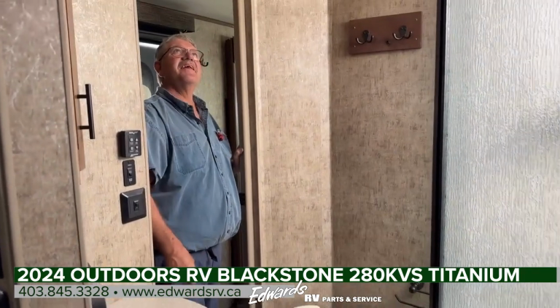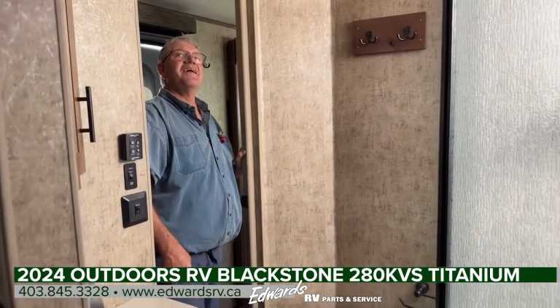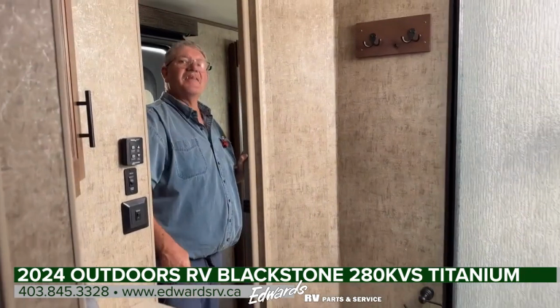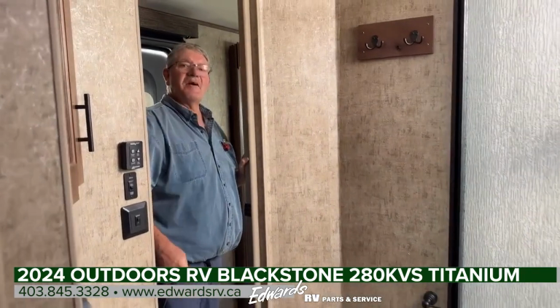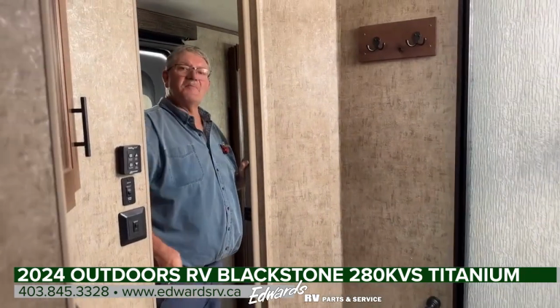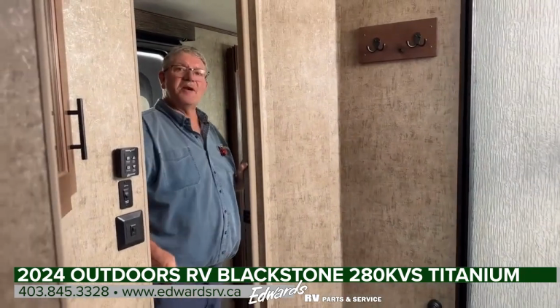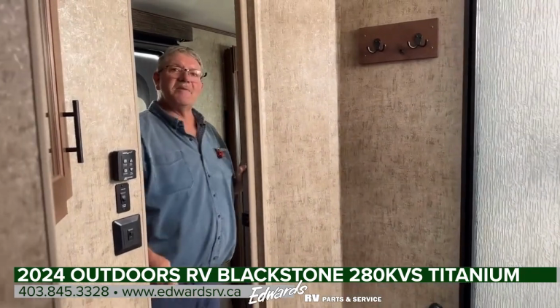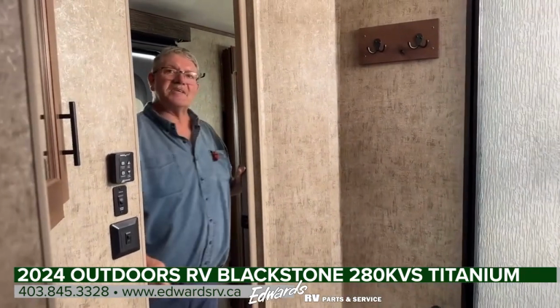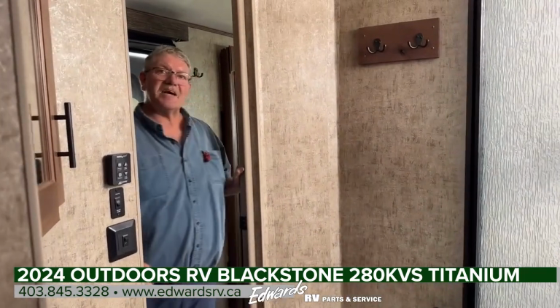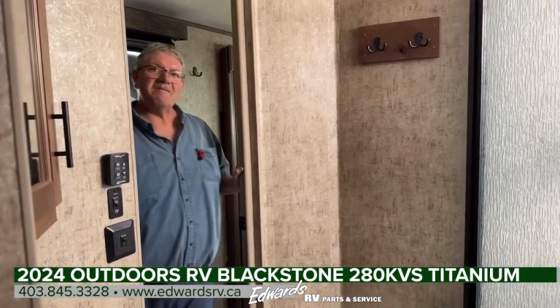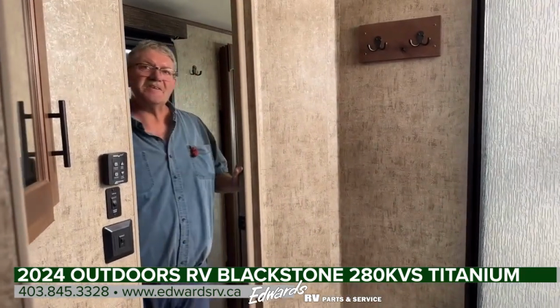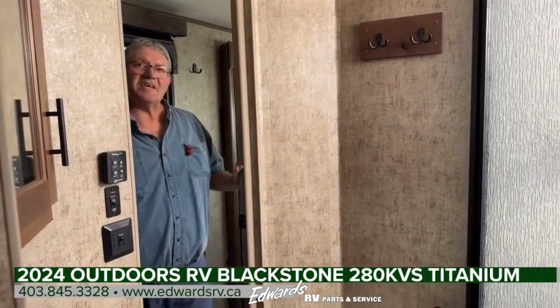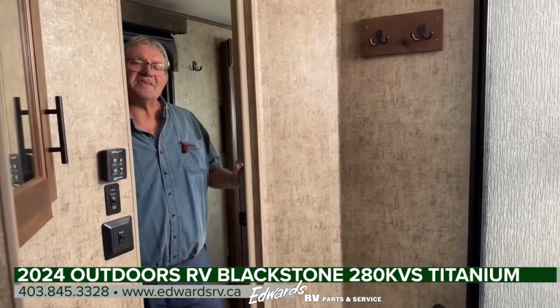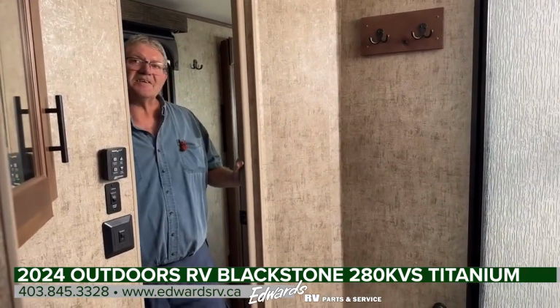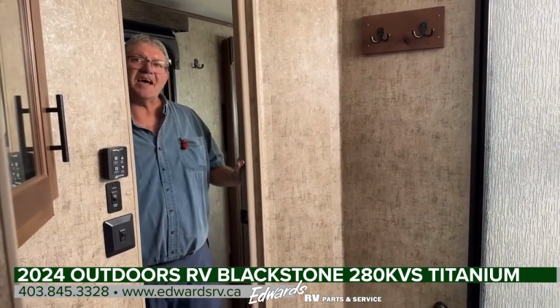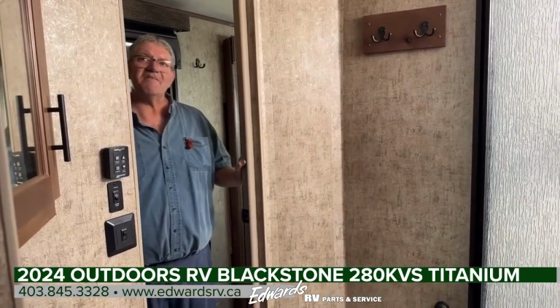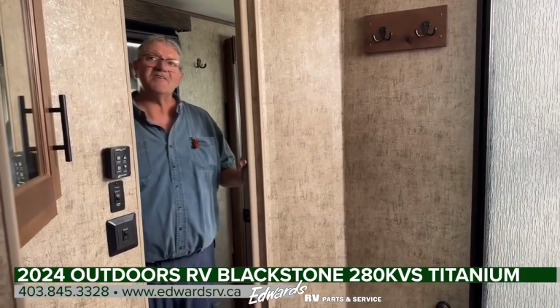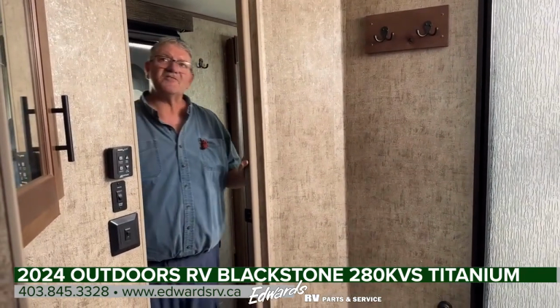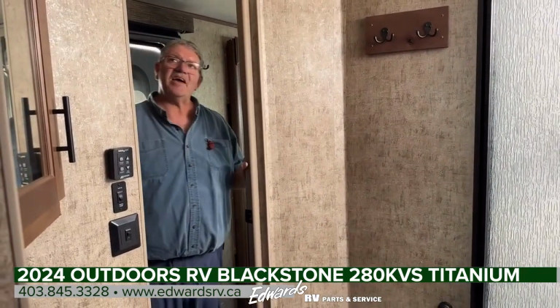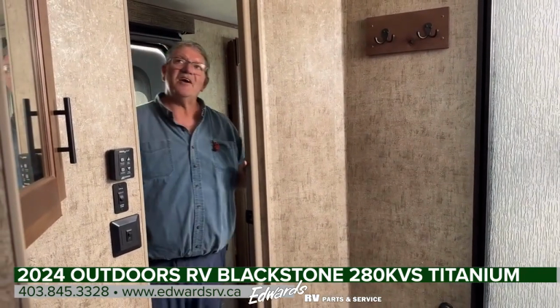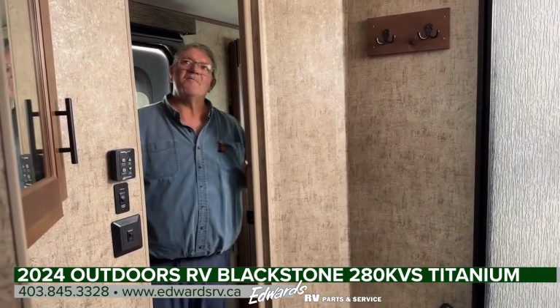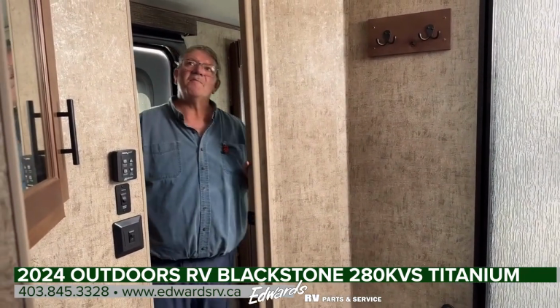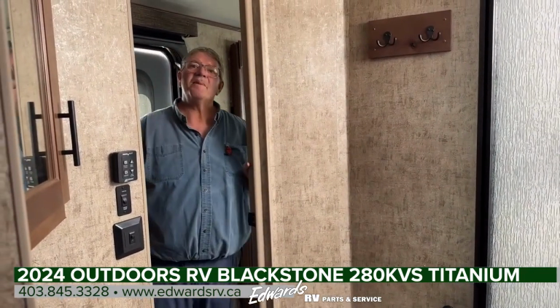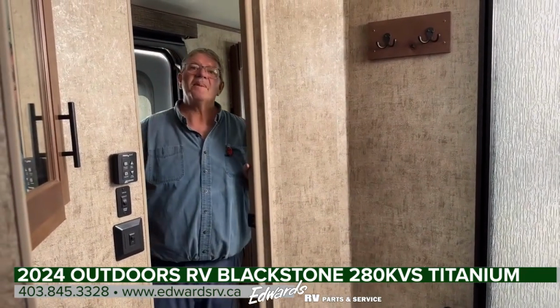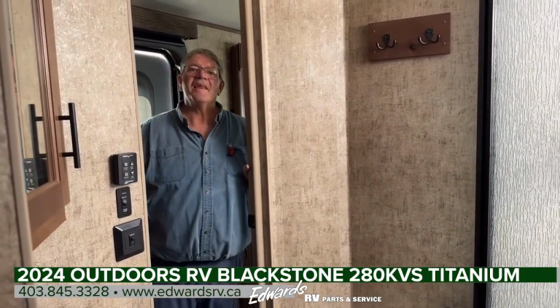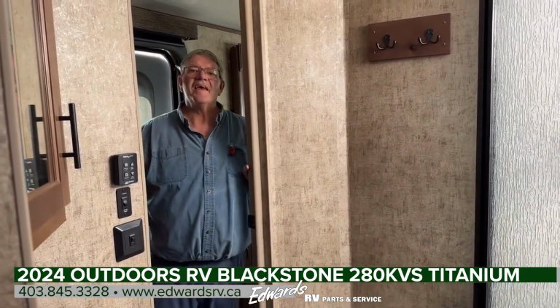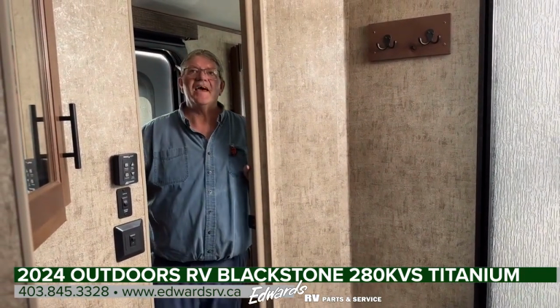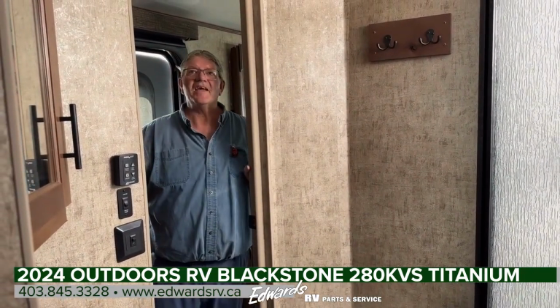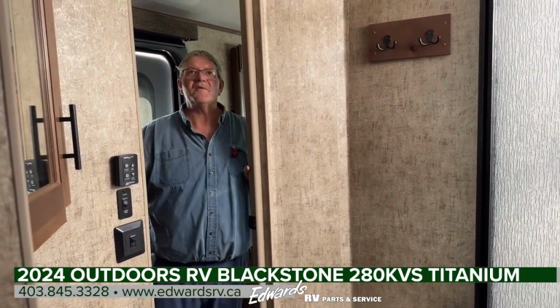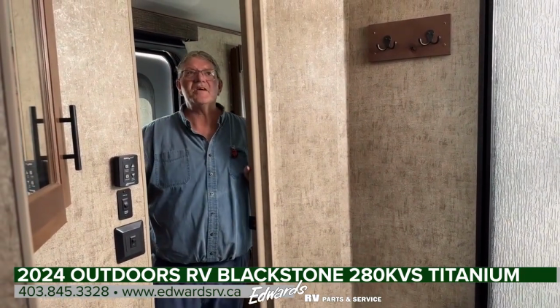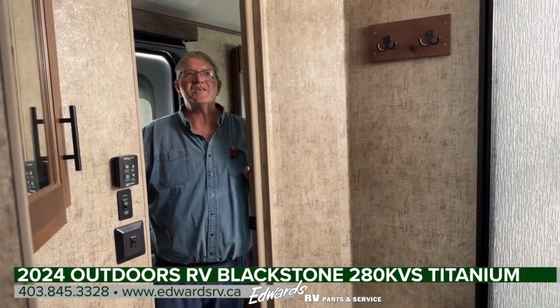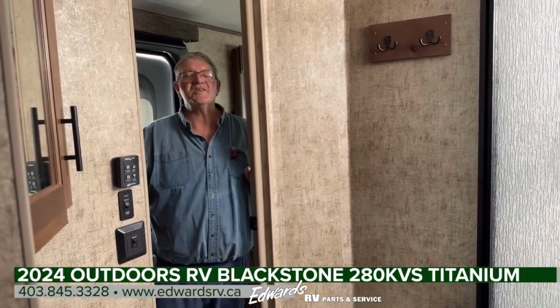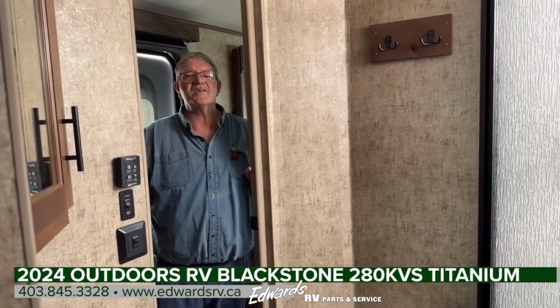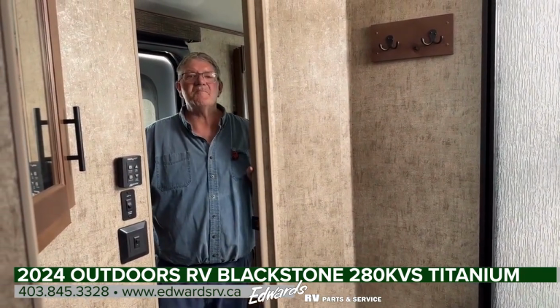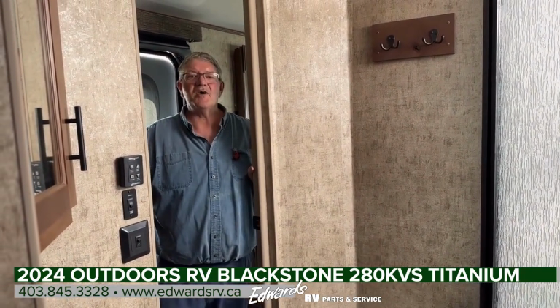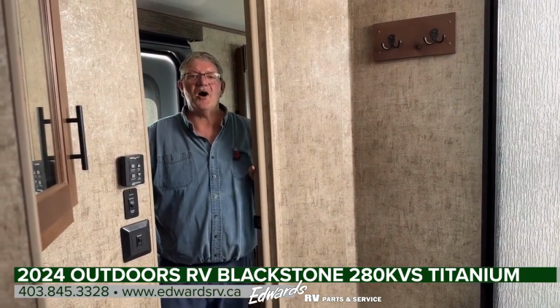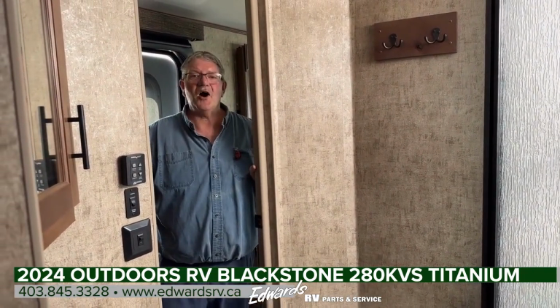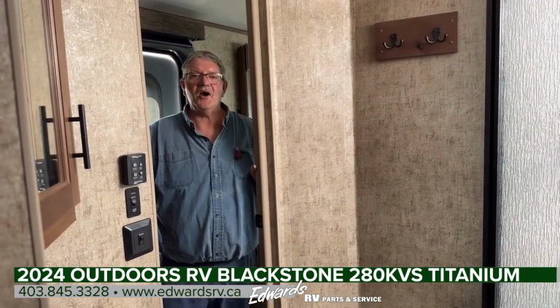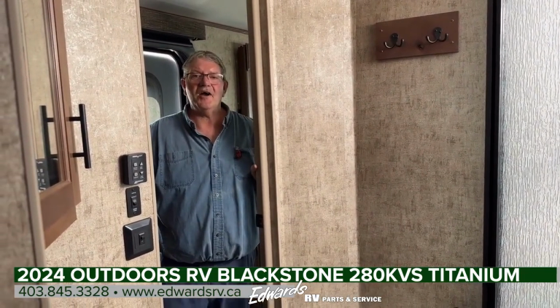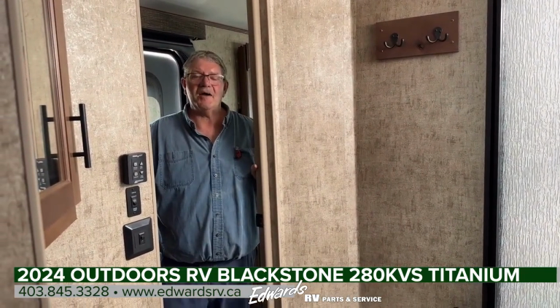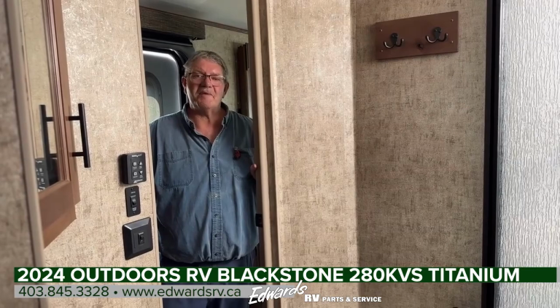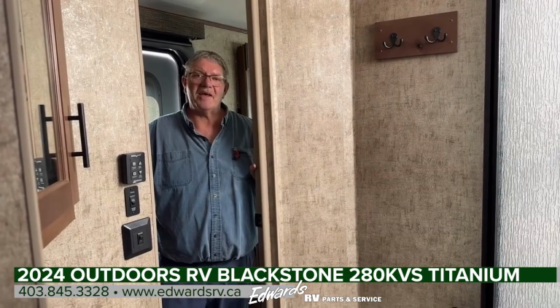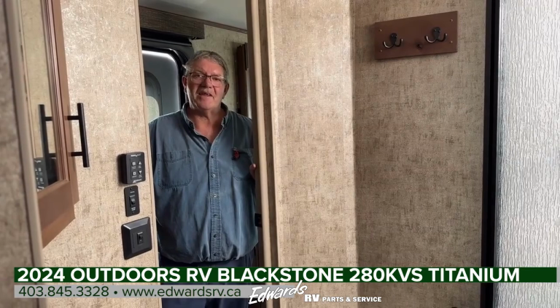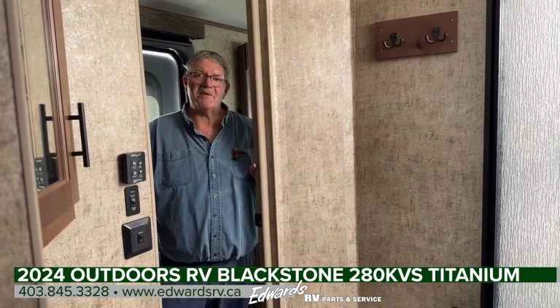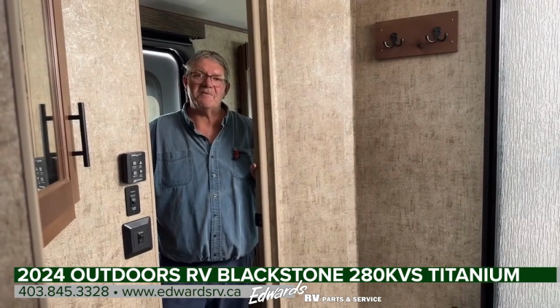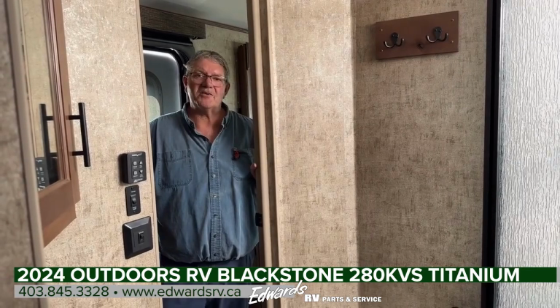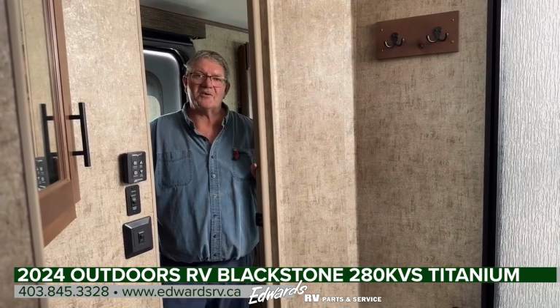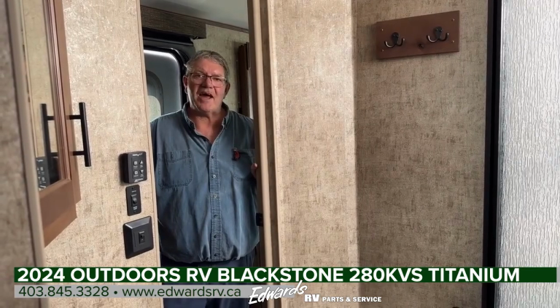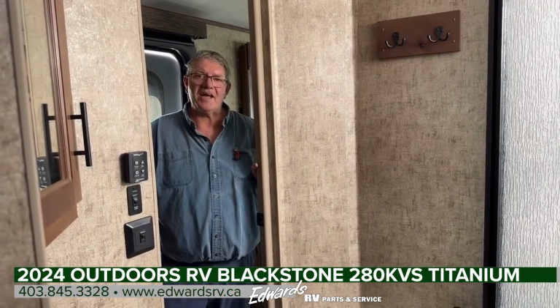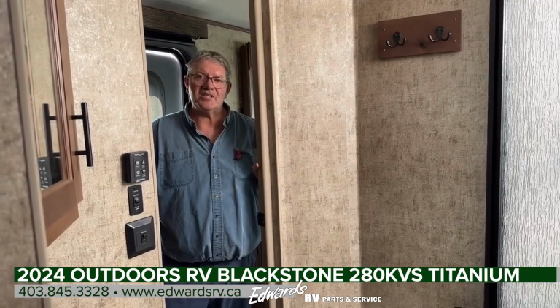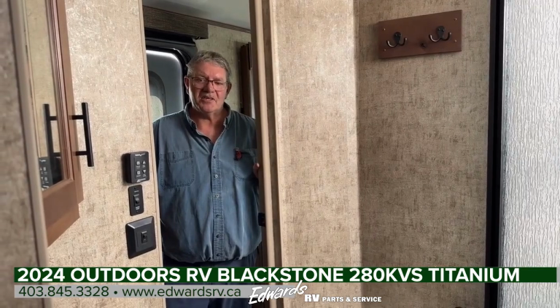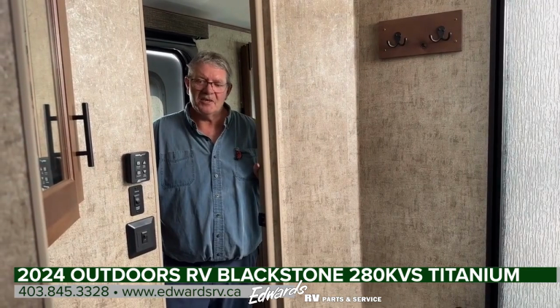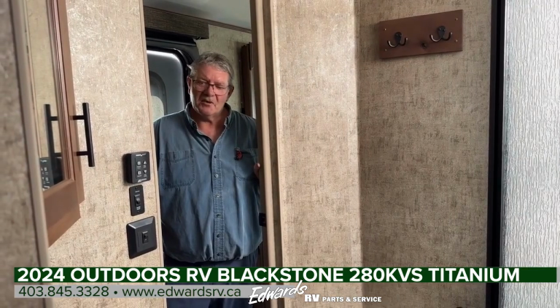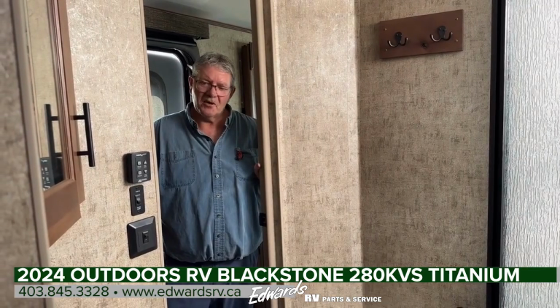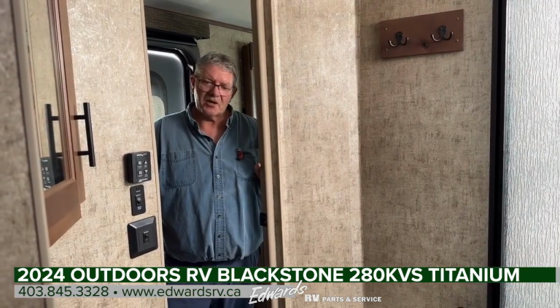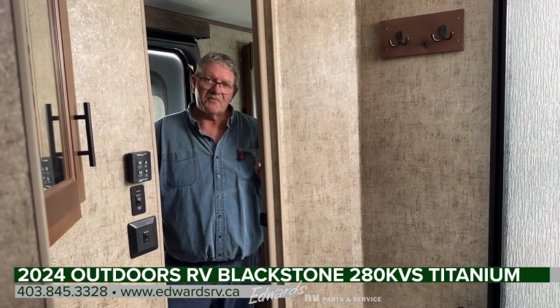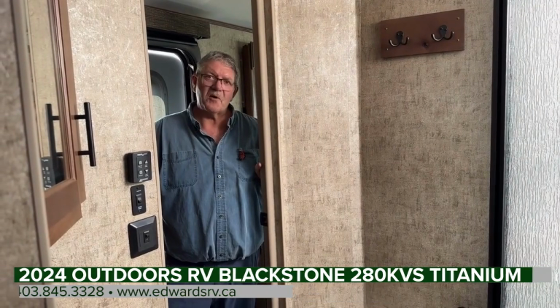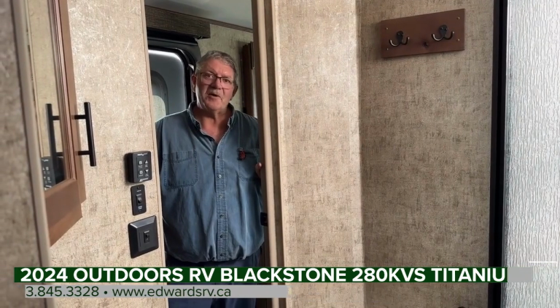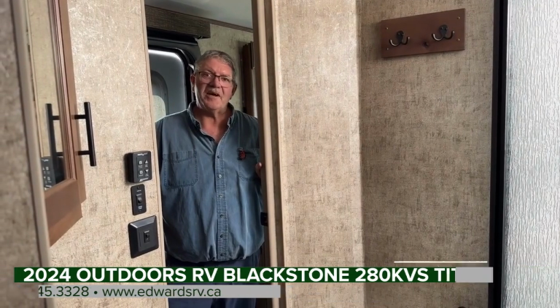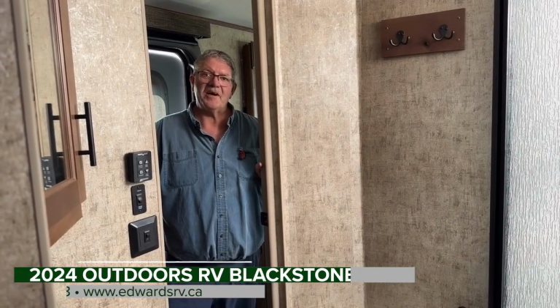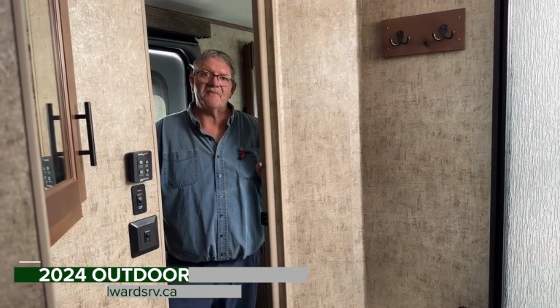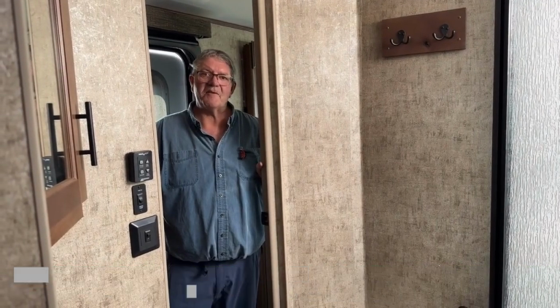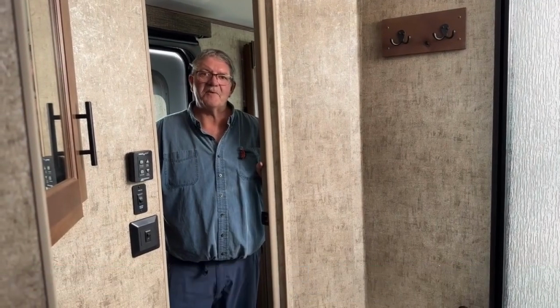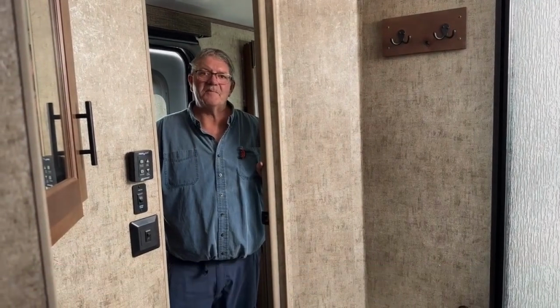And that pretty much covers the inside of this trailer. Any questions, give me a holler — I'm Dale at Edwards Garage. Looking forward to hearing from you.